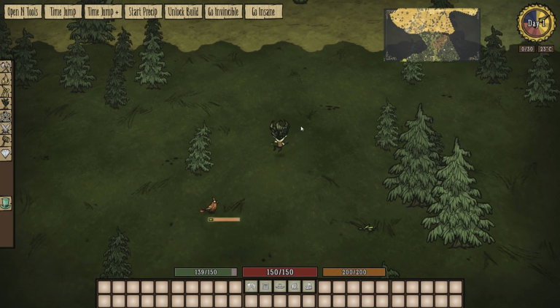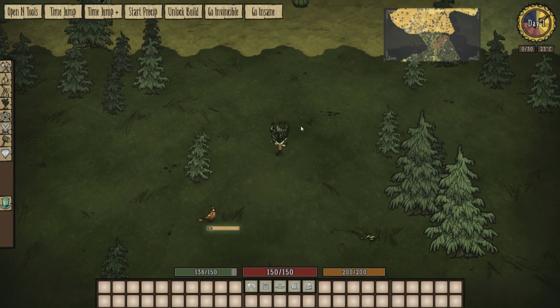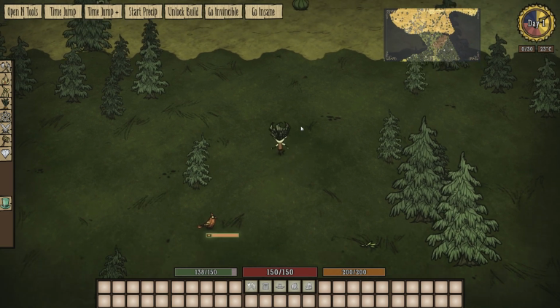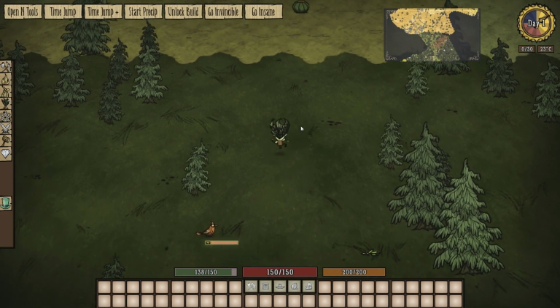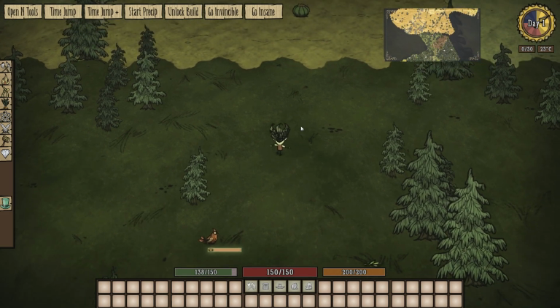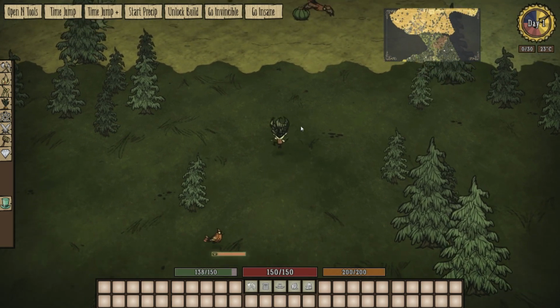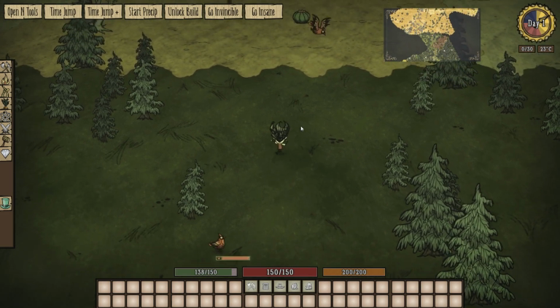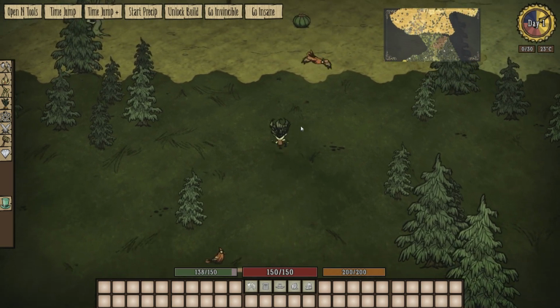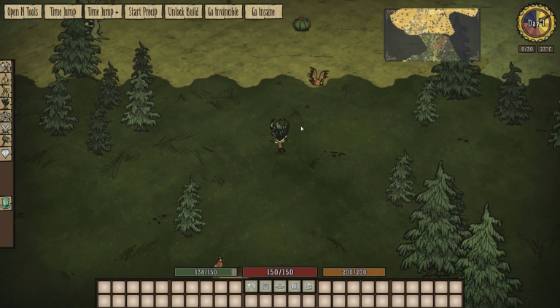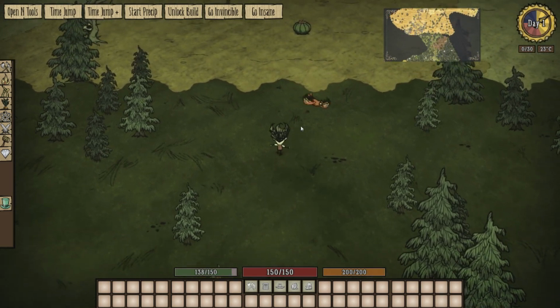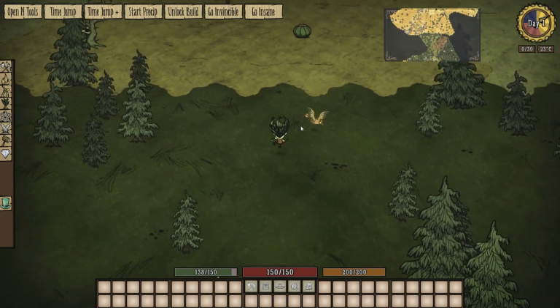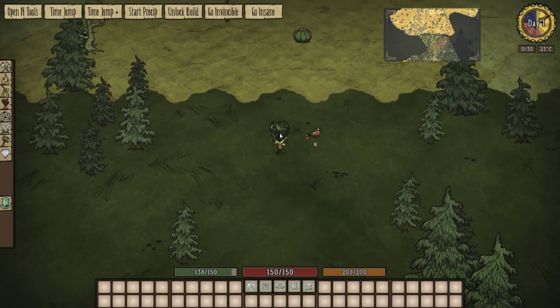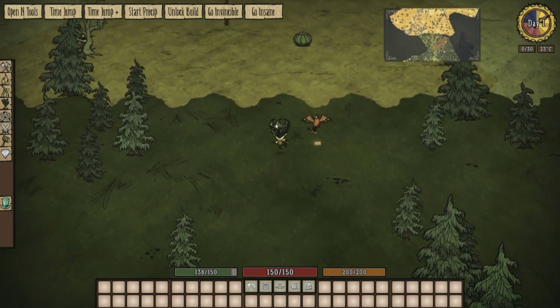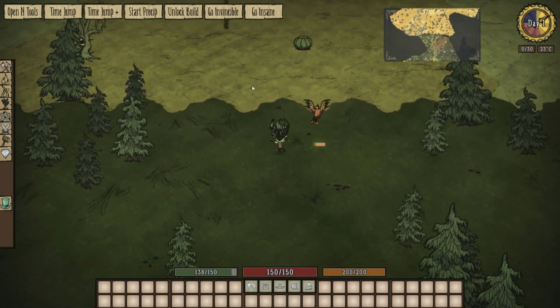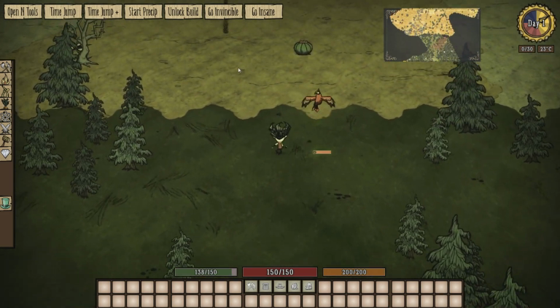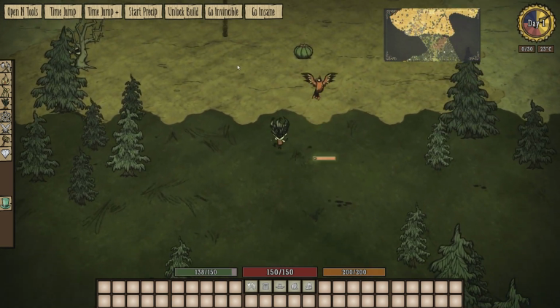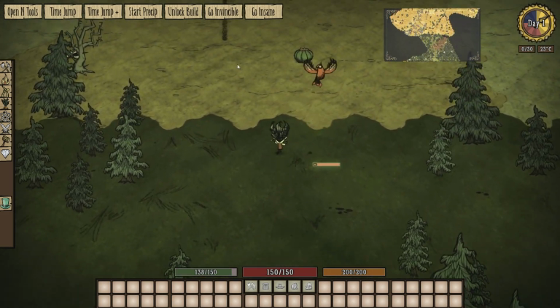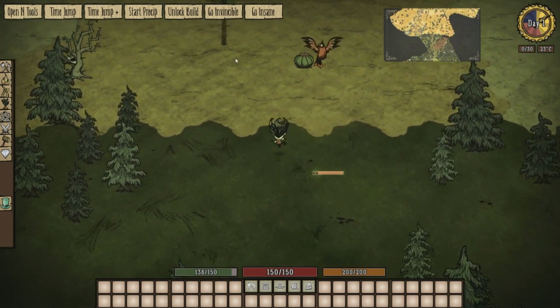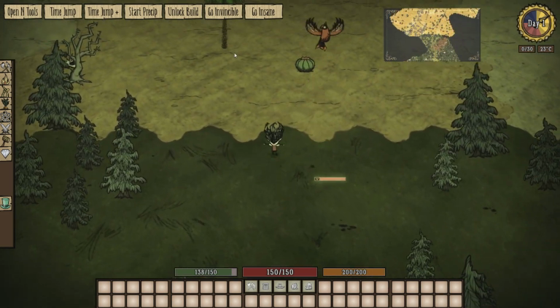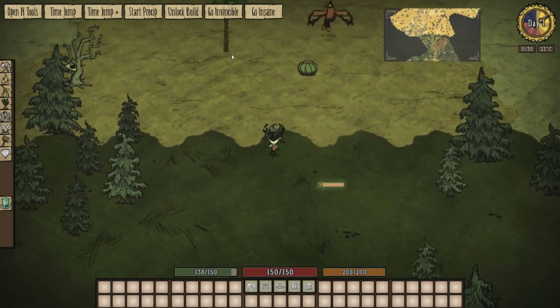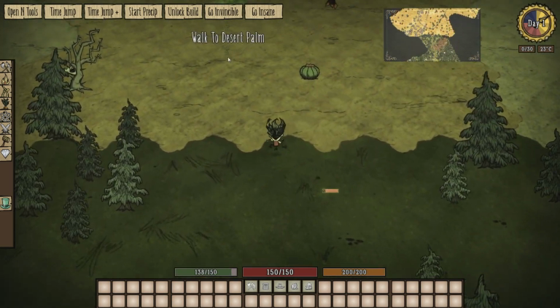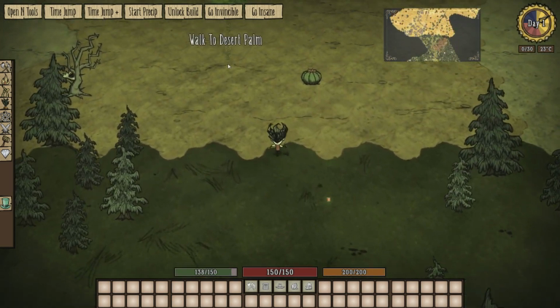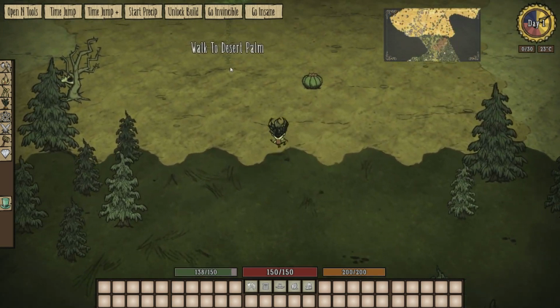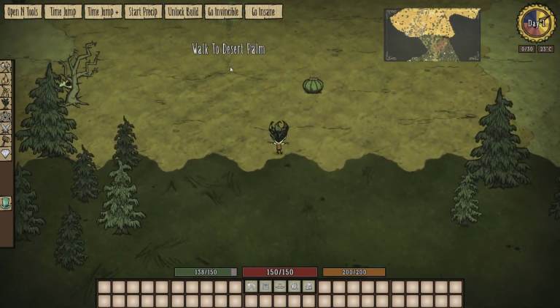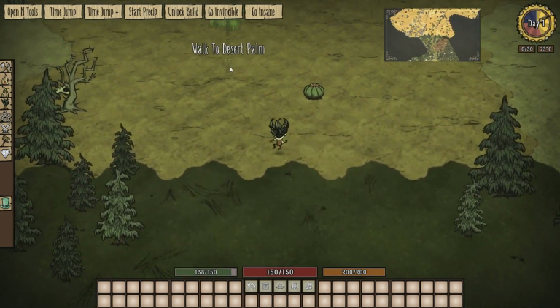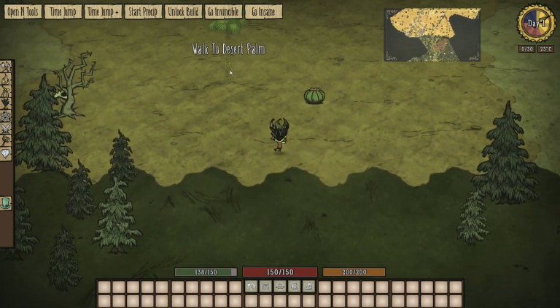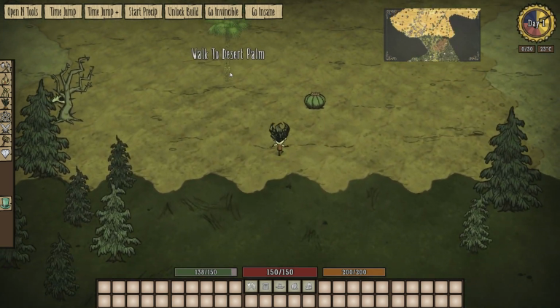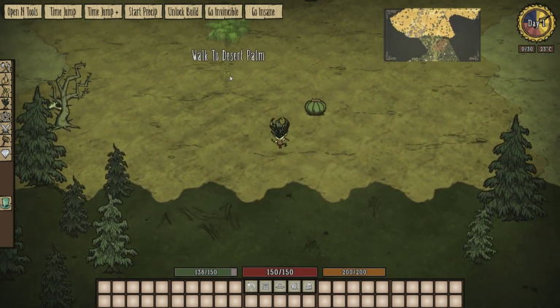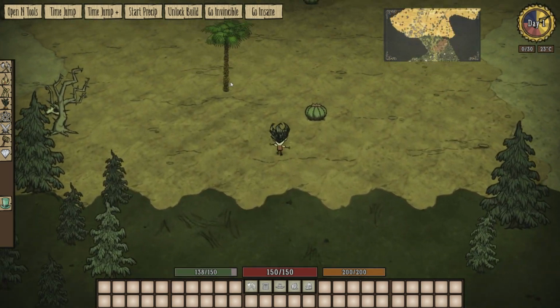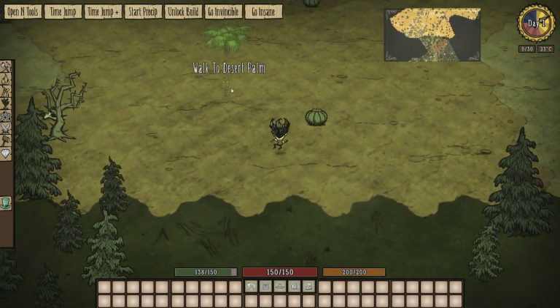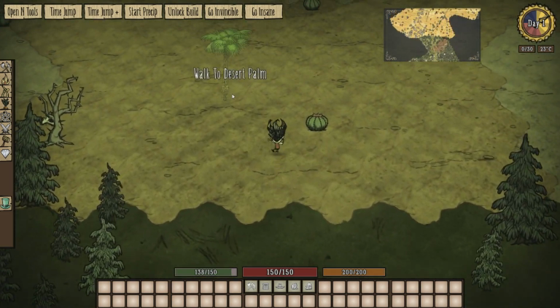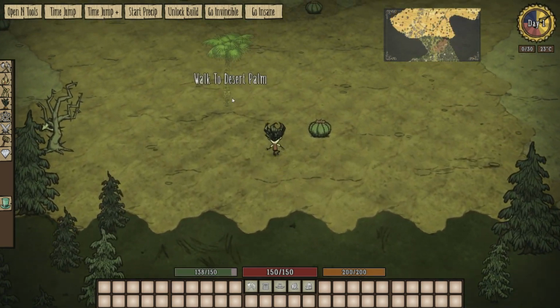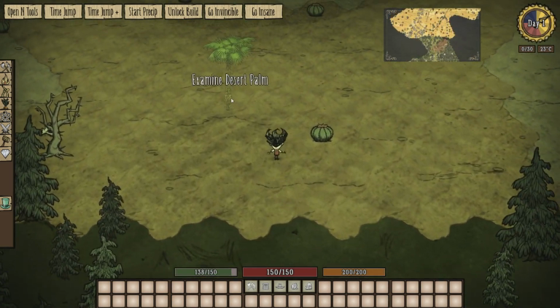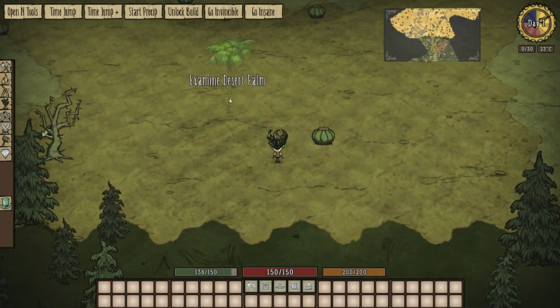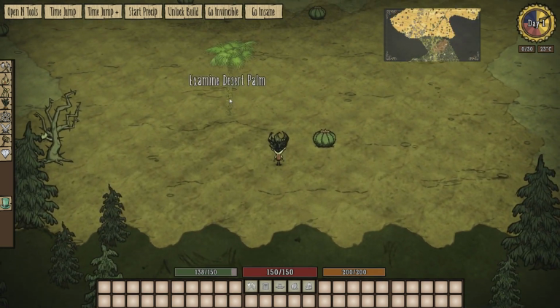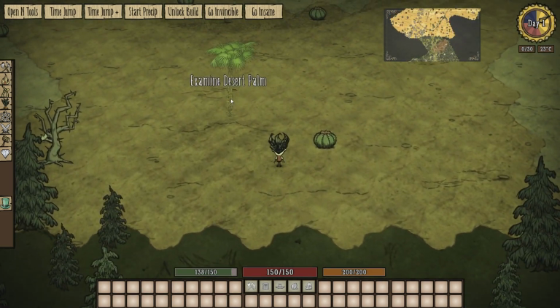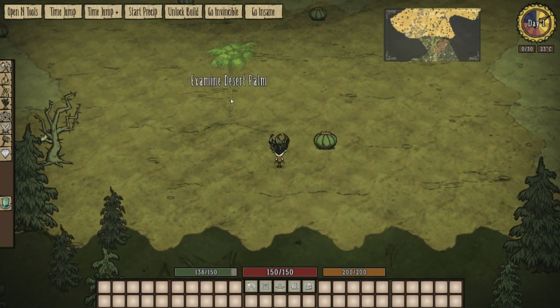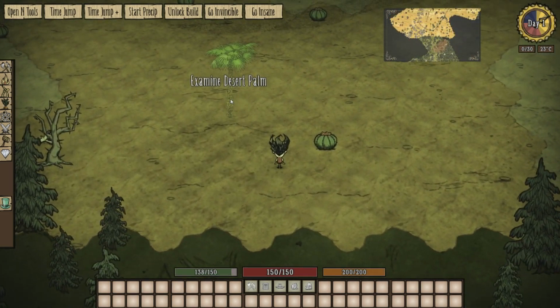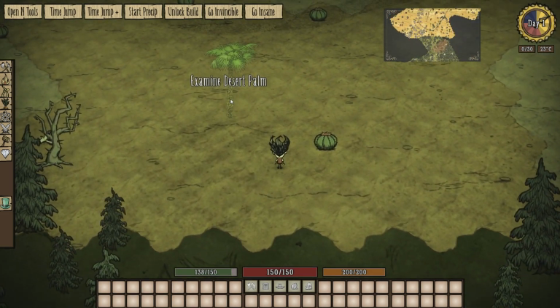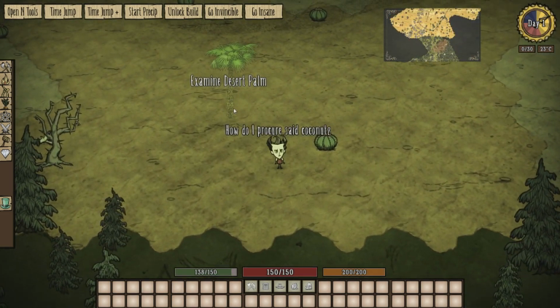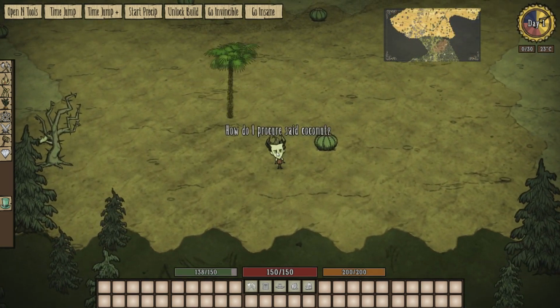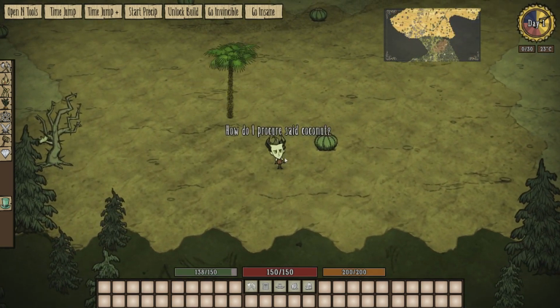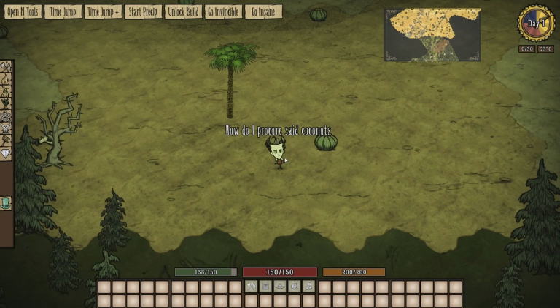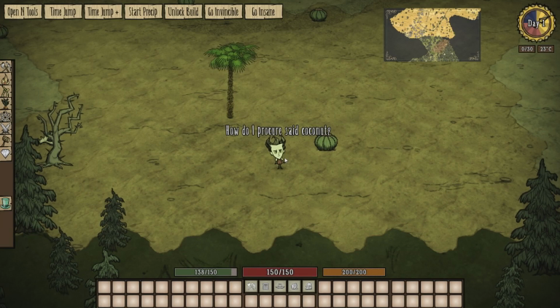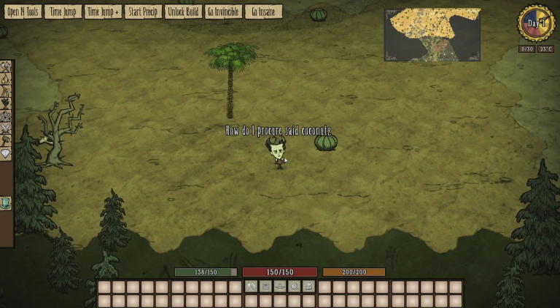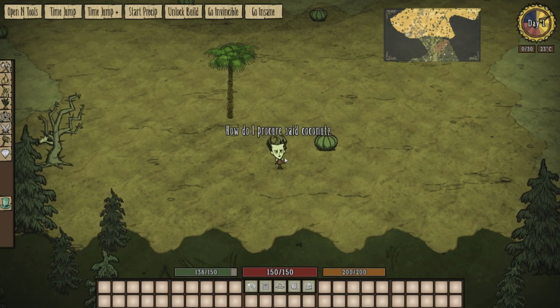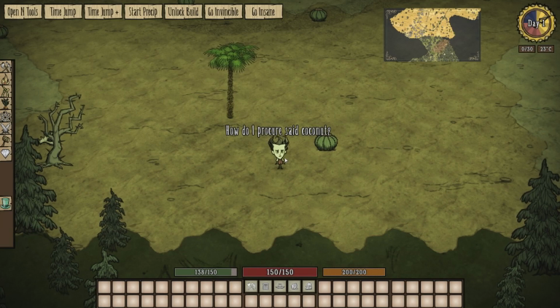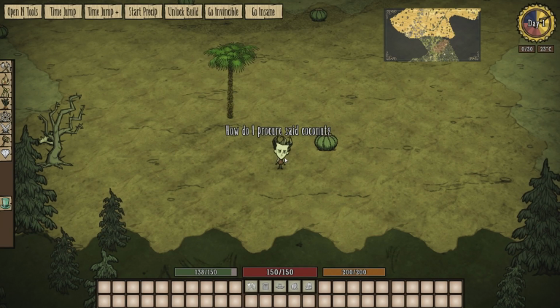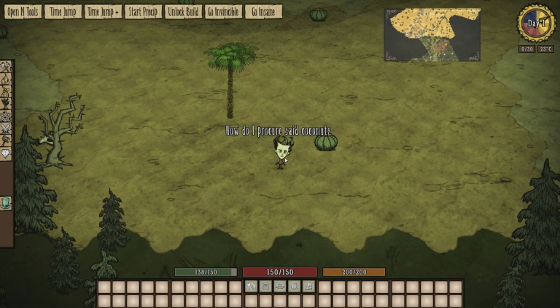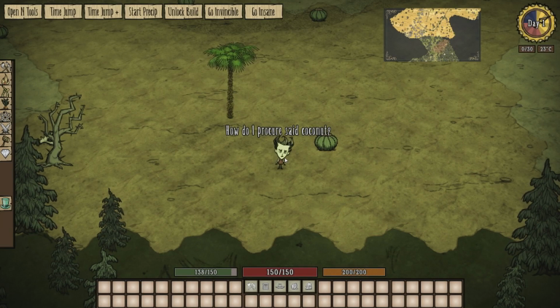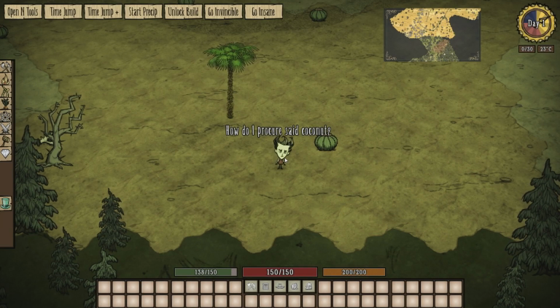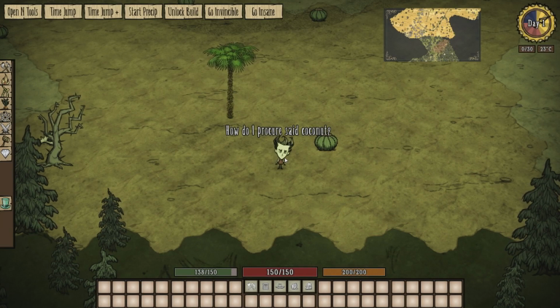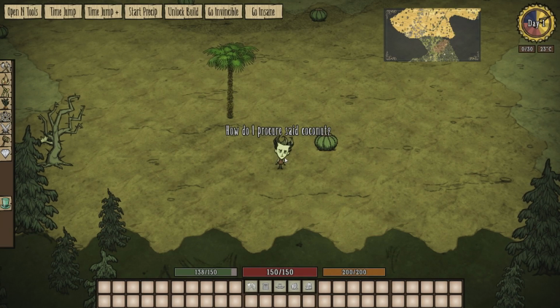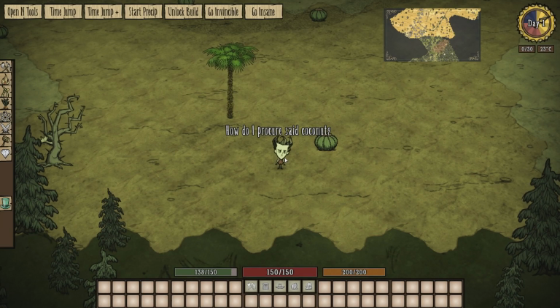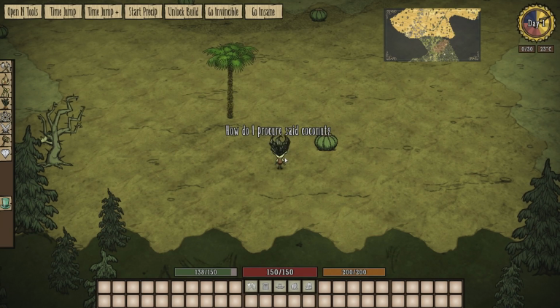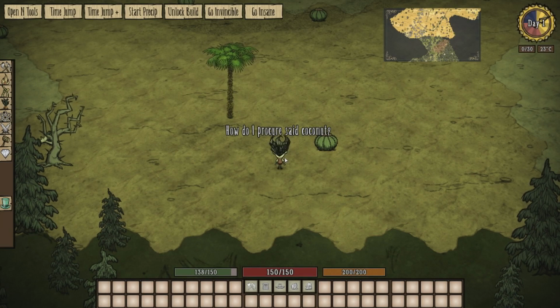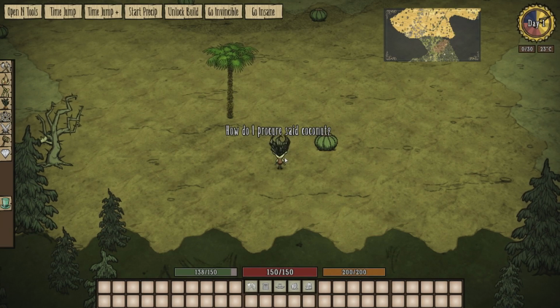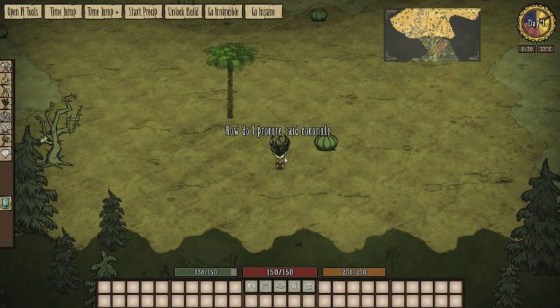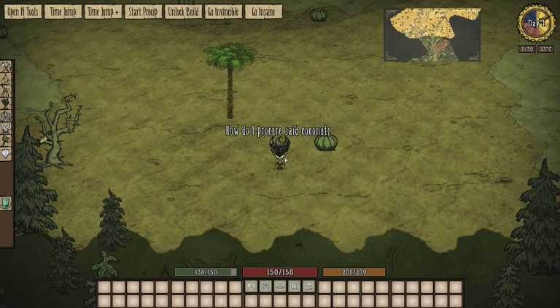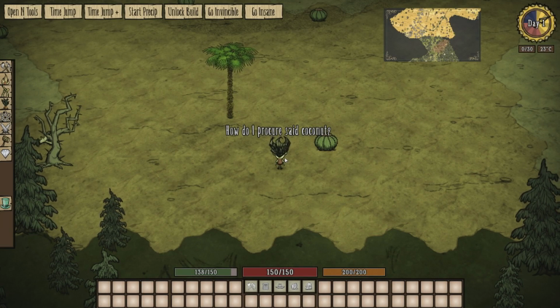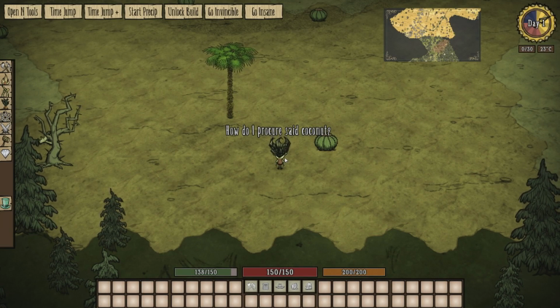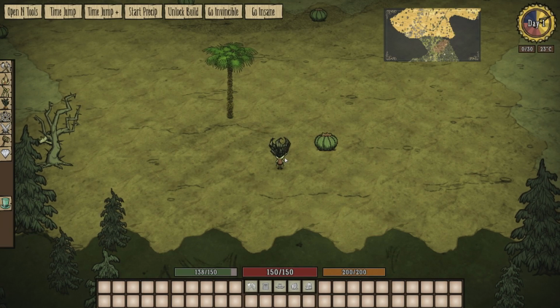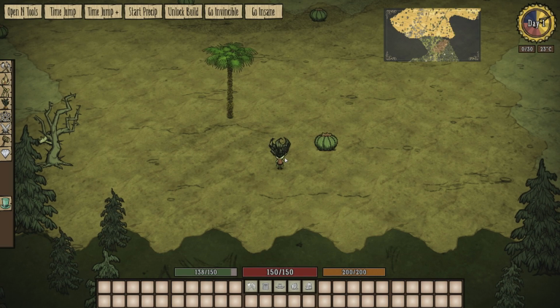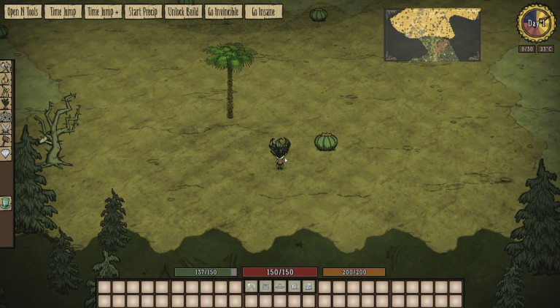But if we walk up into the desert — BAM! We will get a desert palm tree. How do I procure said coconut?